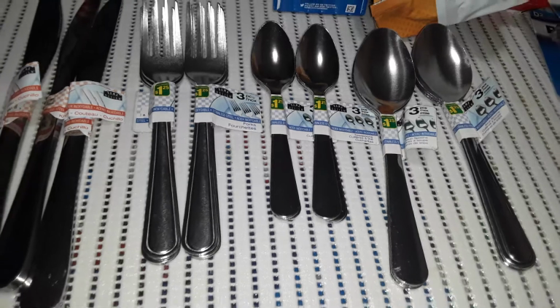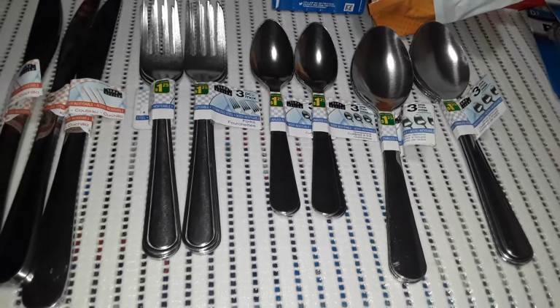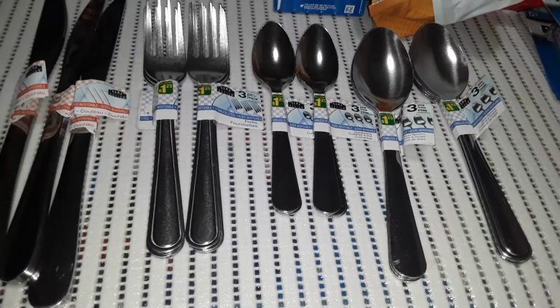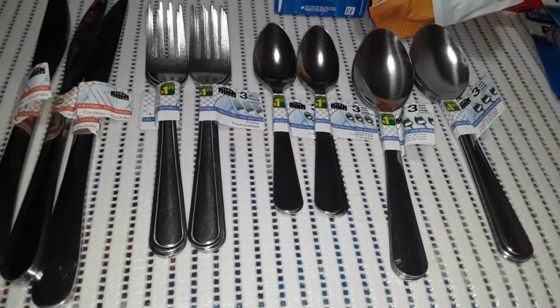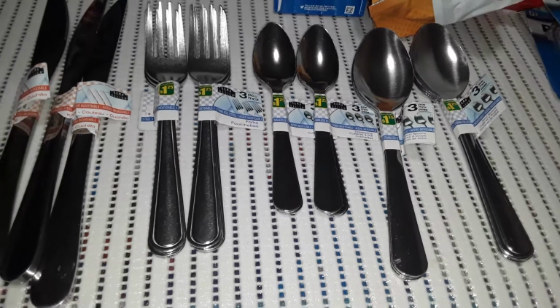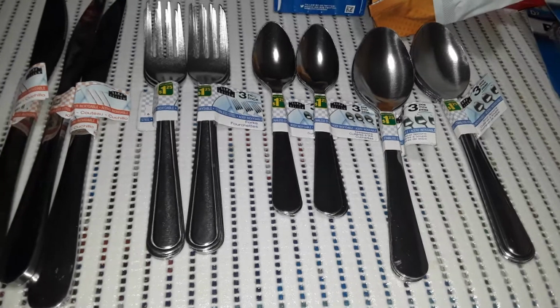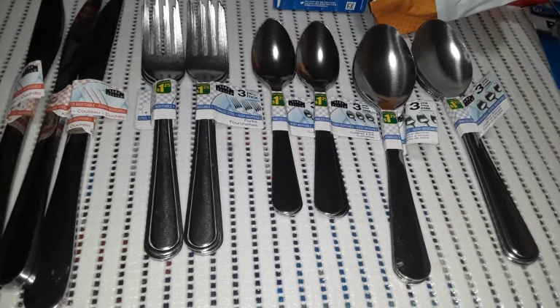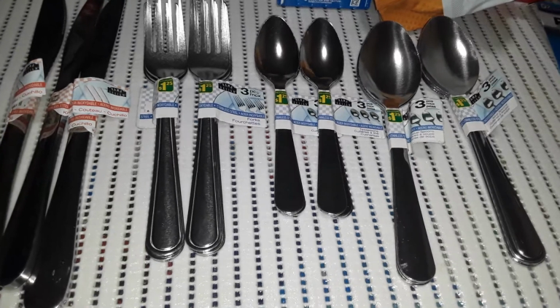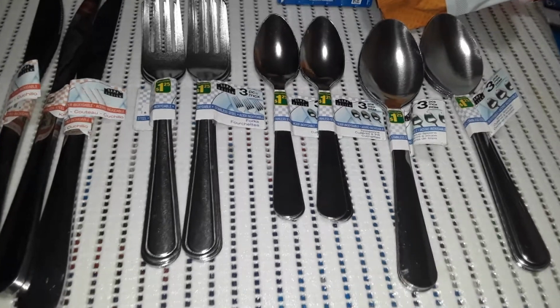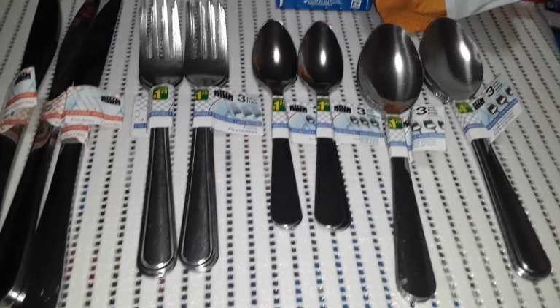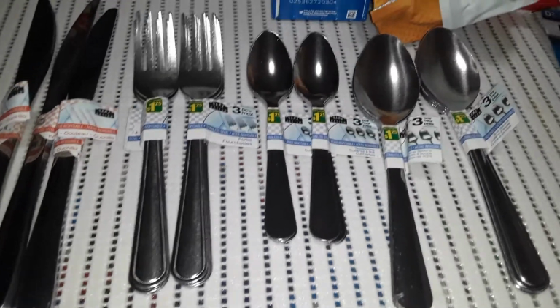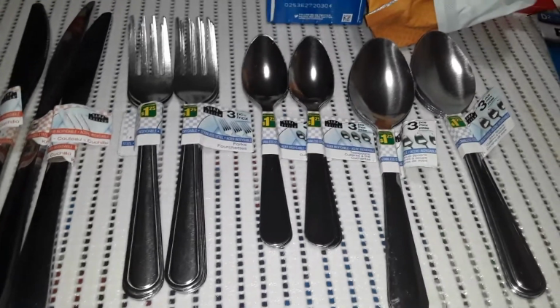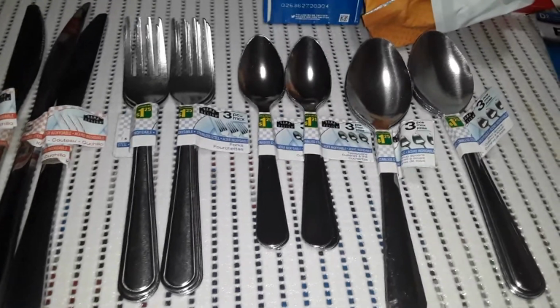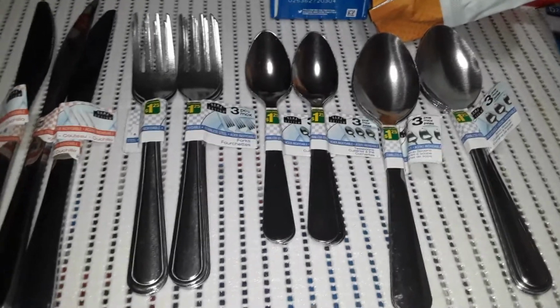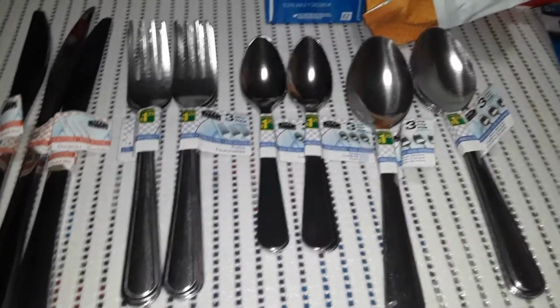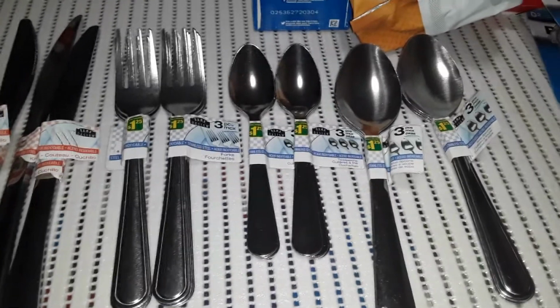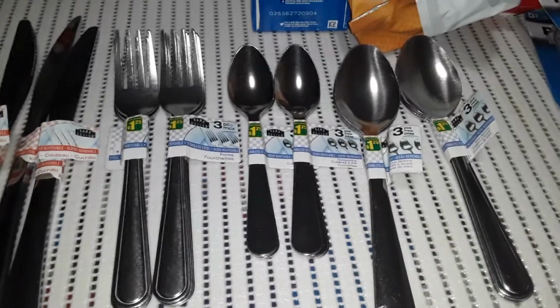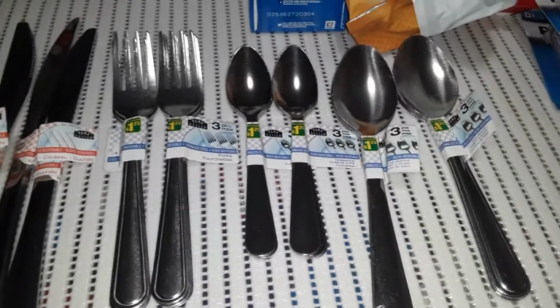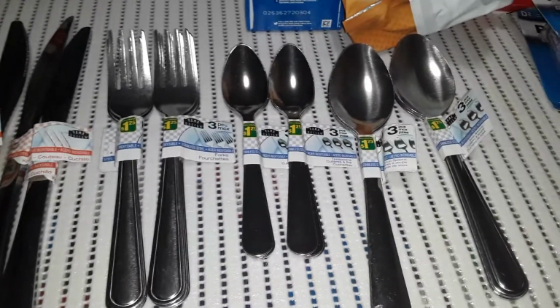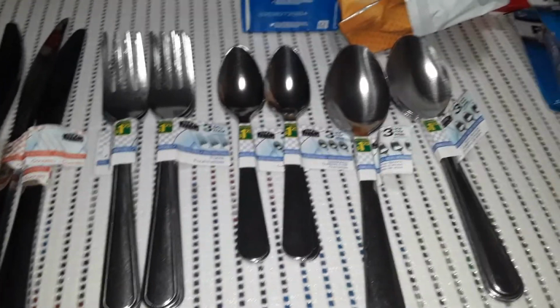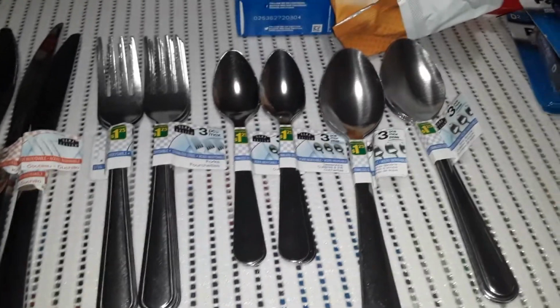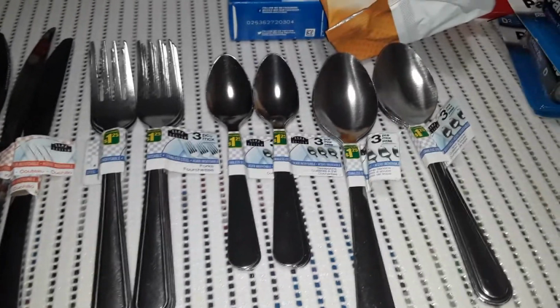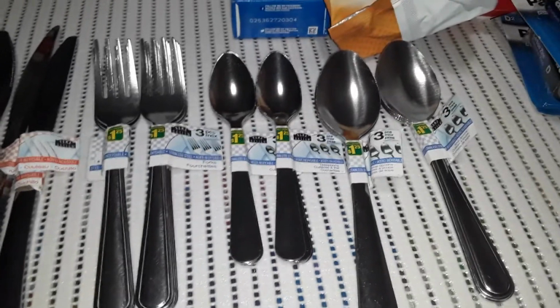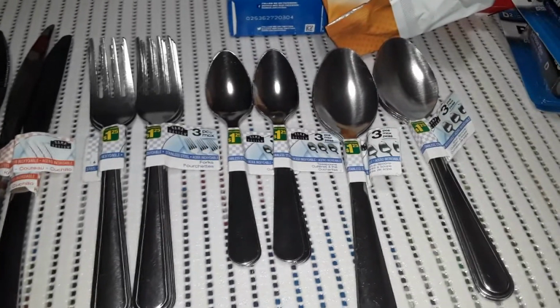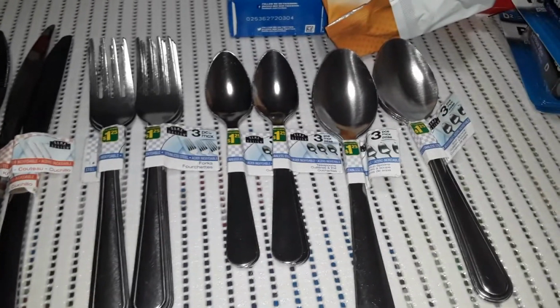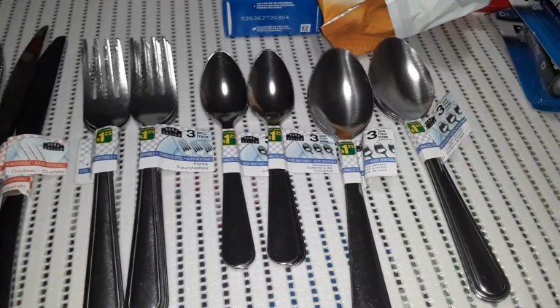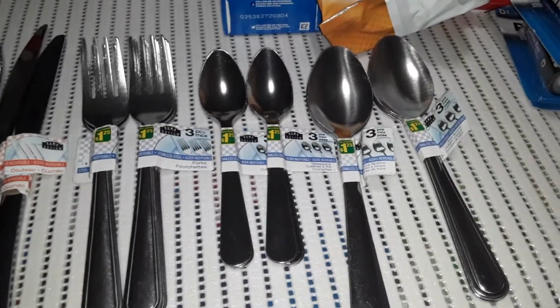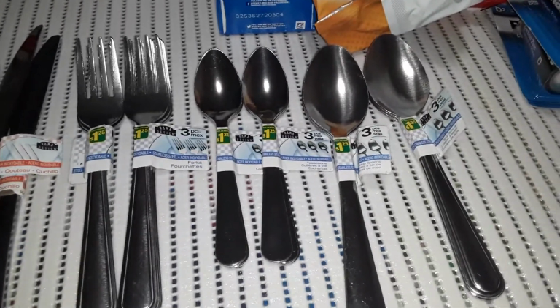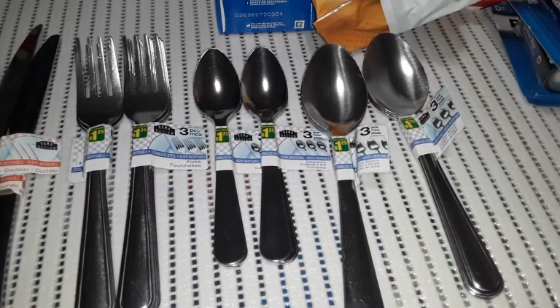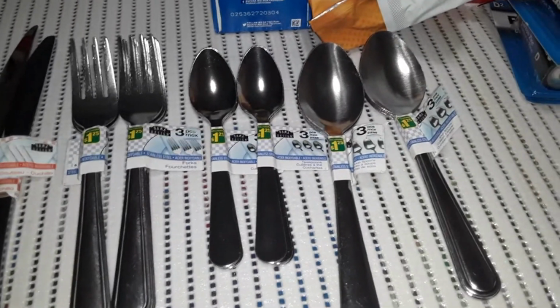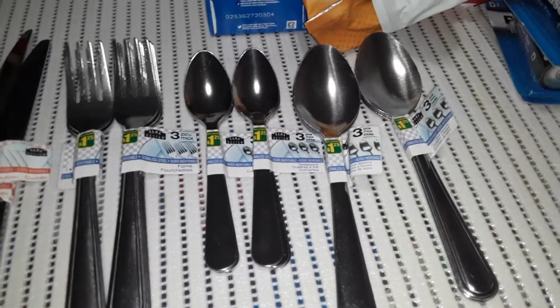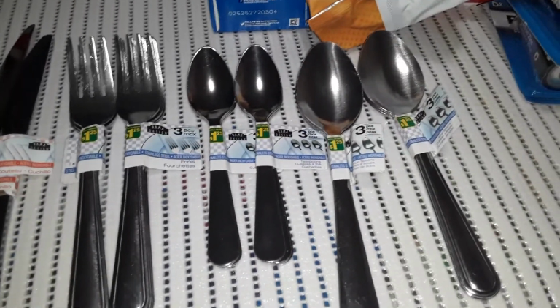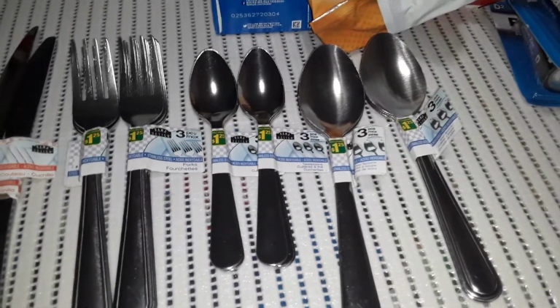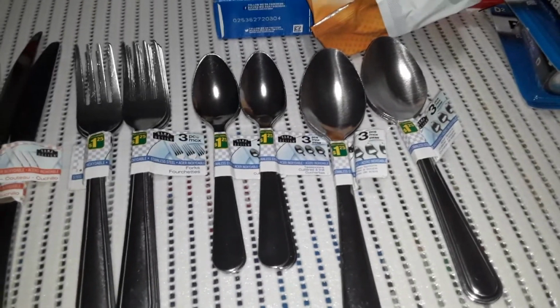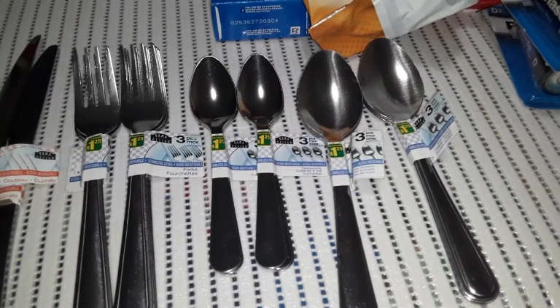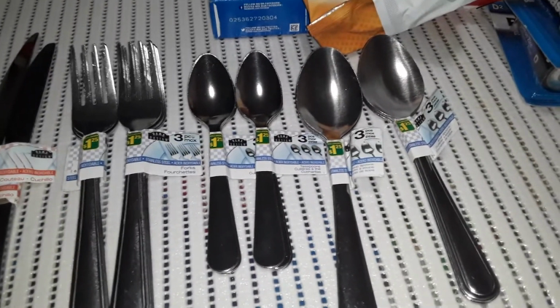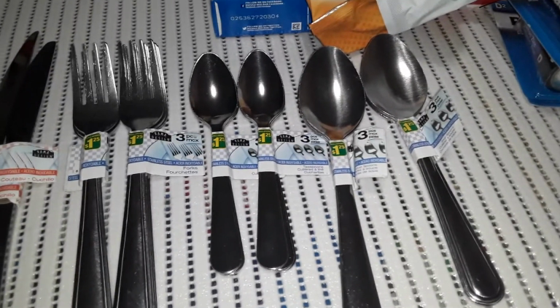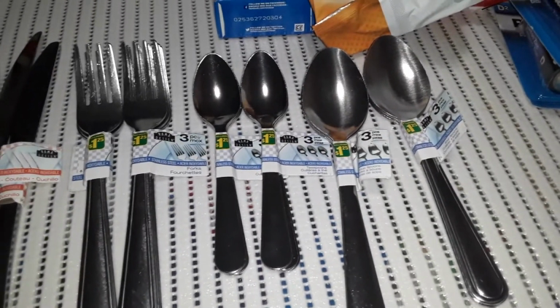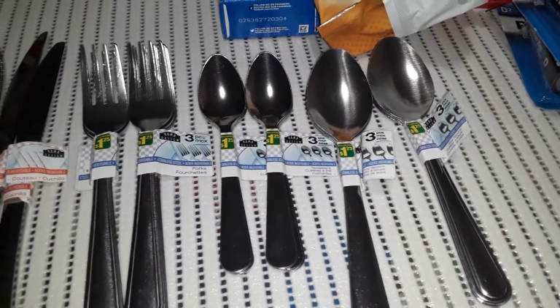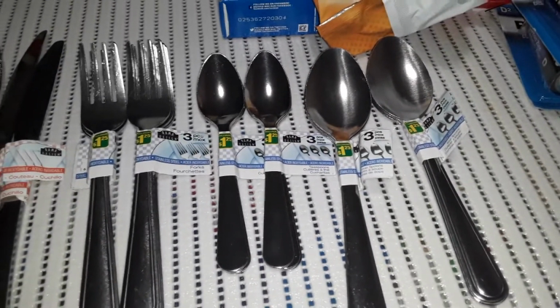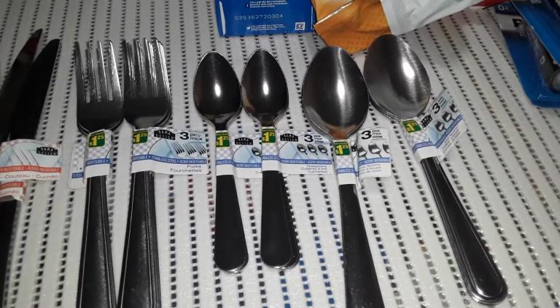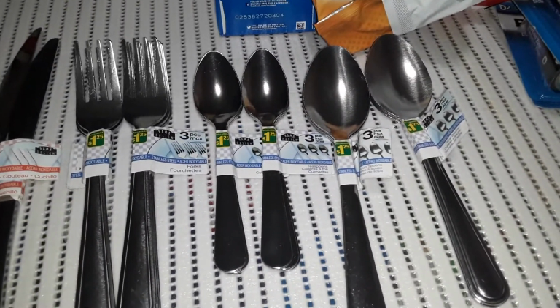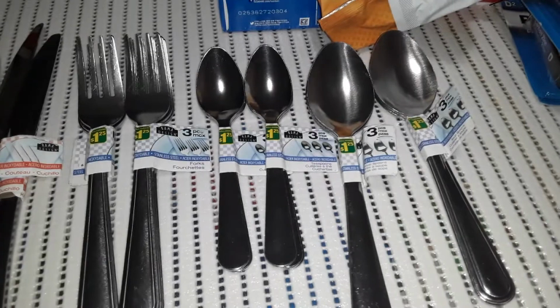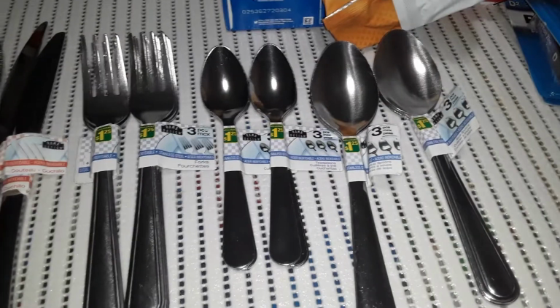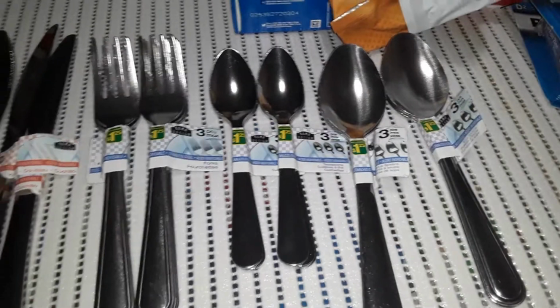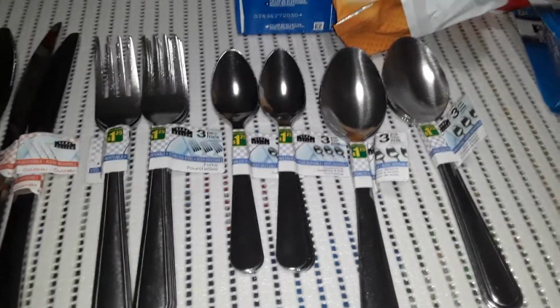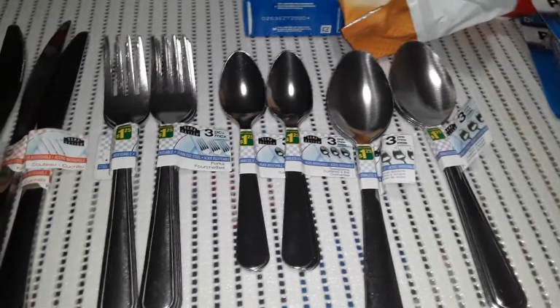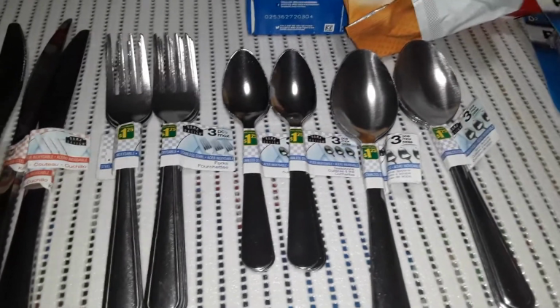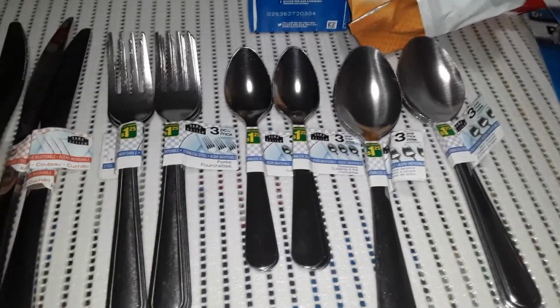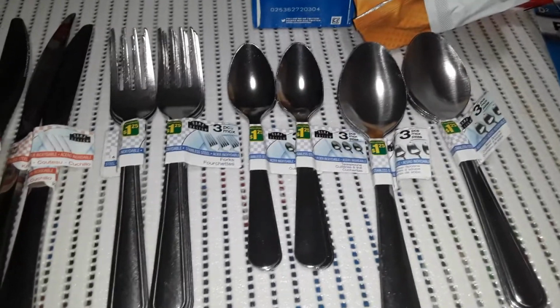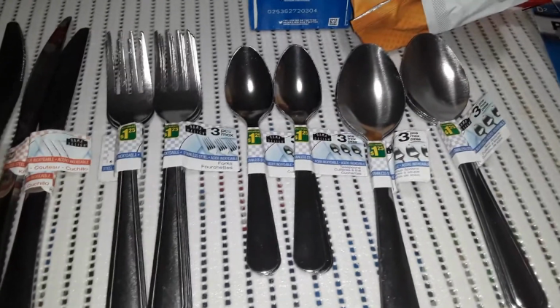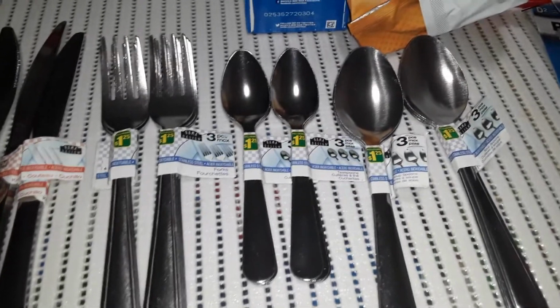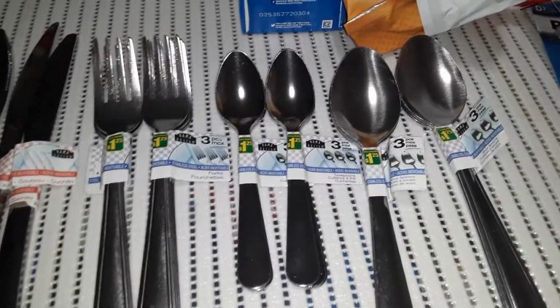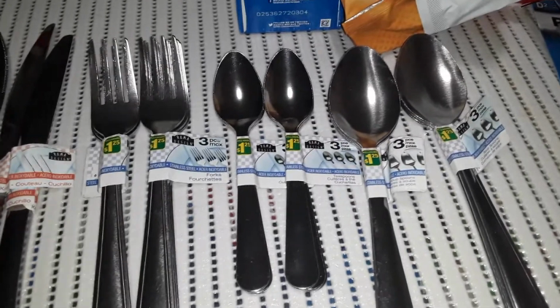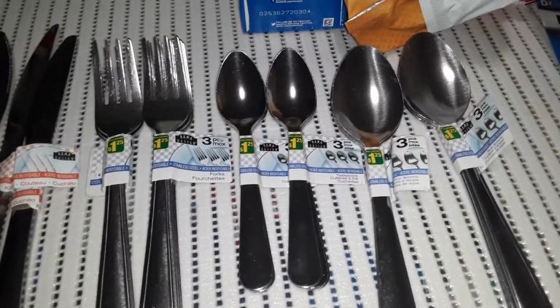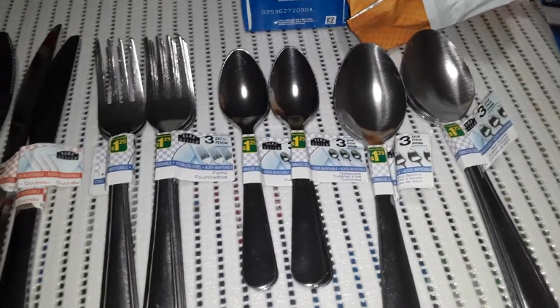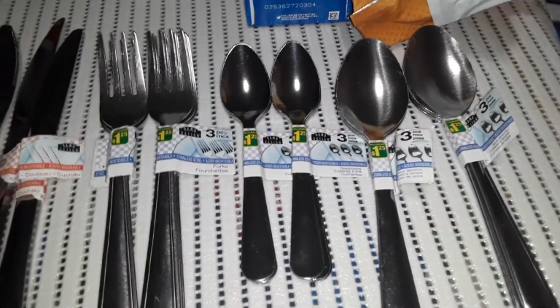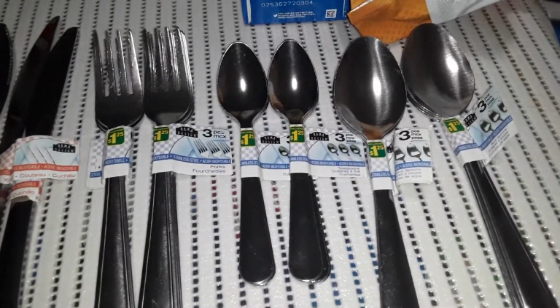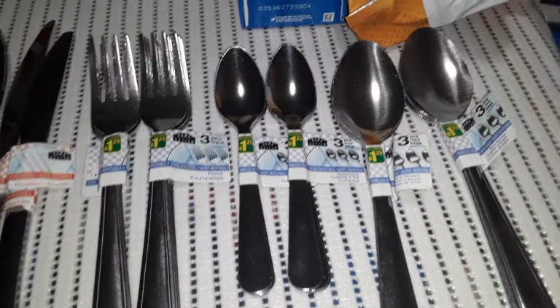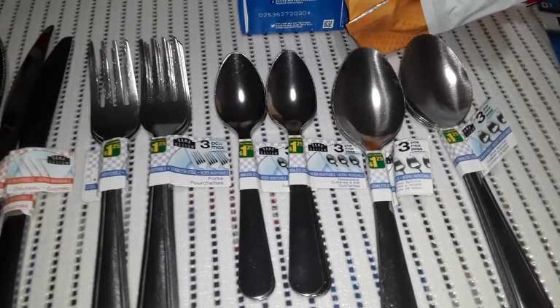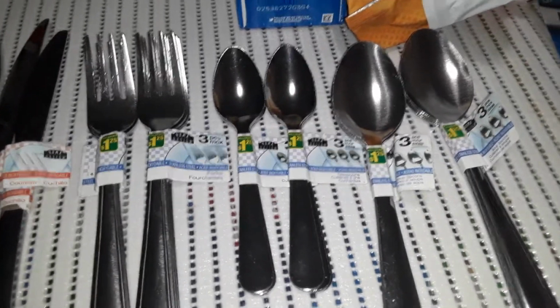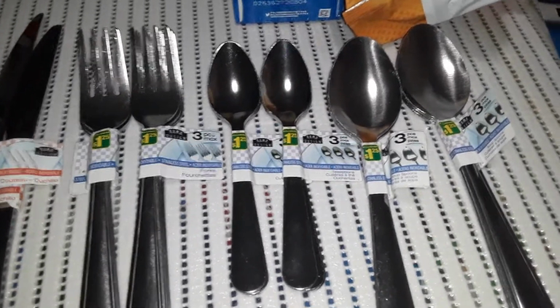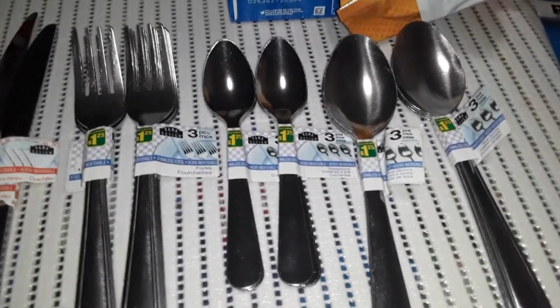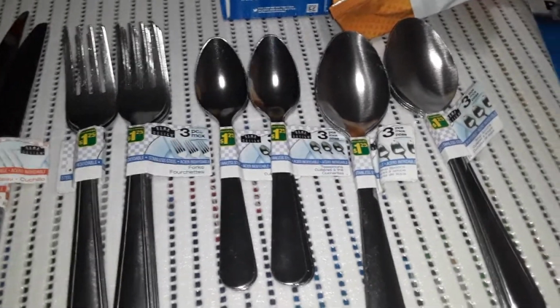Hello all, in today's video I'm back with part 2 of my Dollarama haul. So this is more household items. It might be a little bit boring, but I thought I would share anyways.